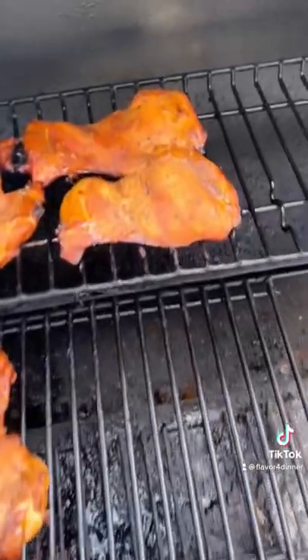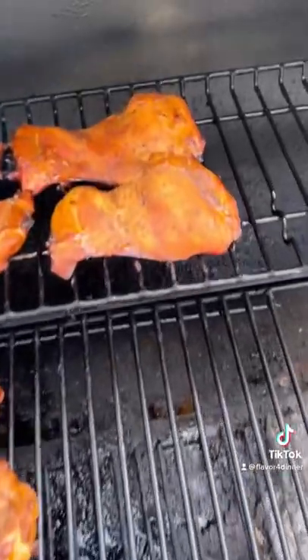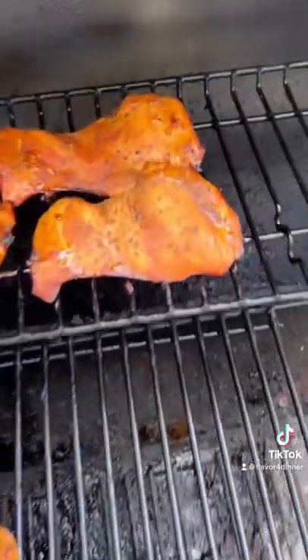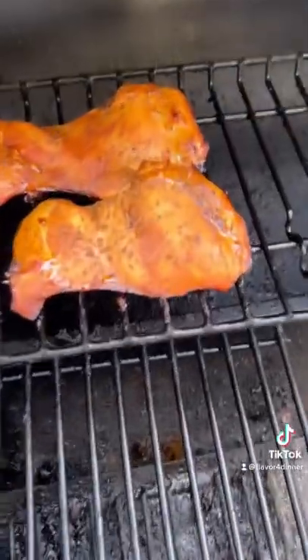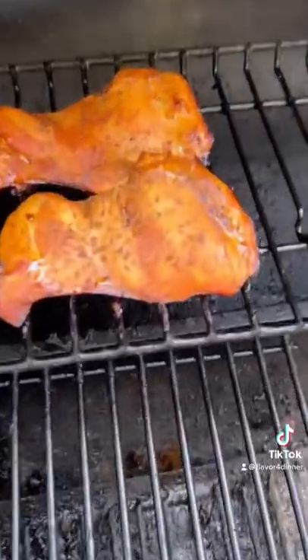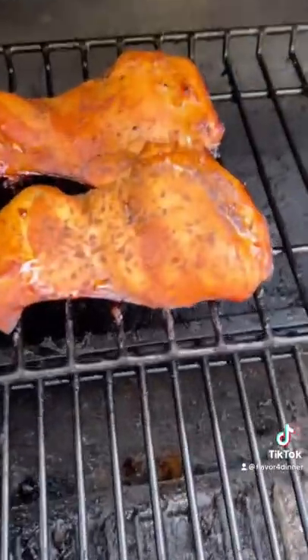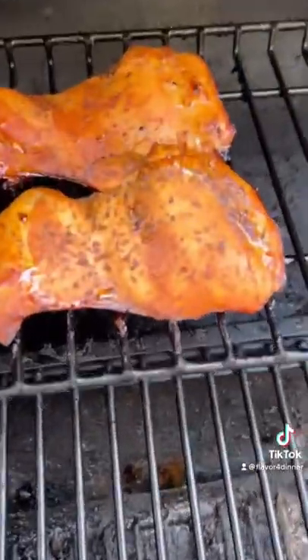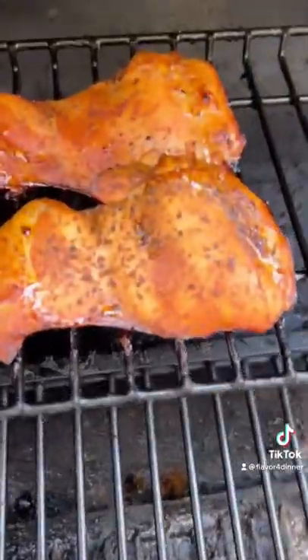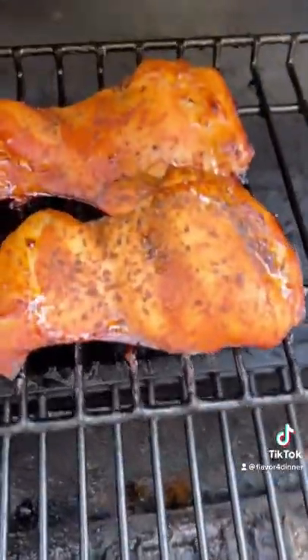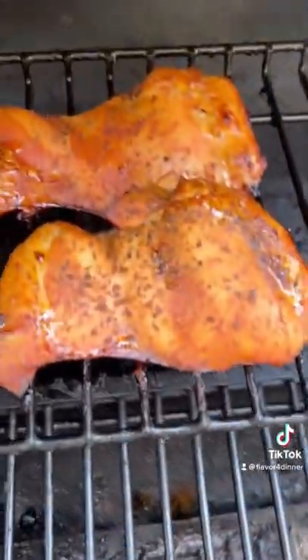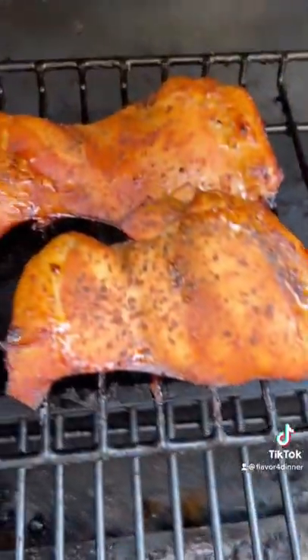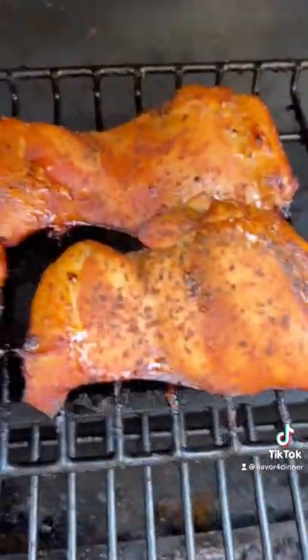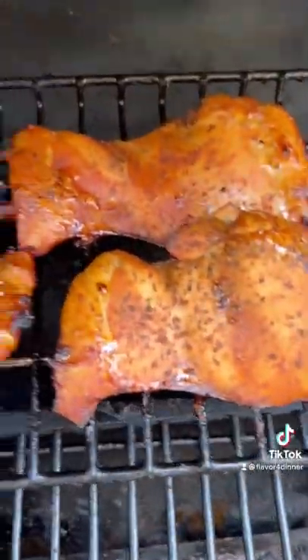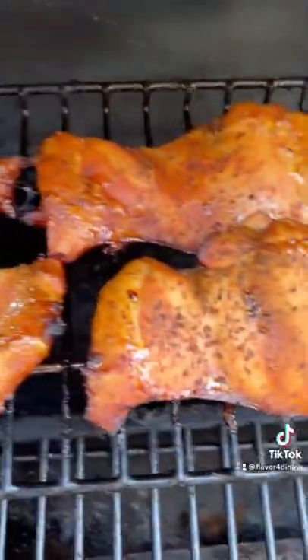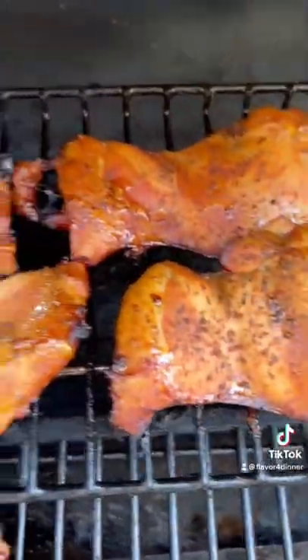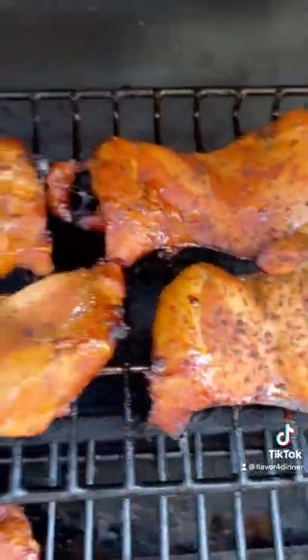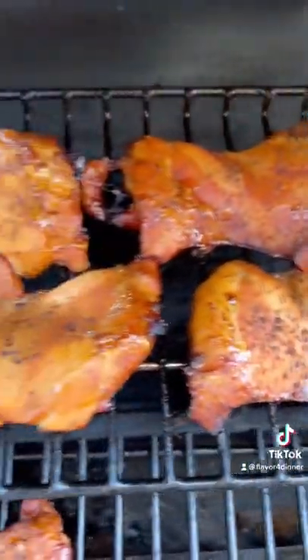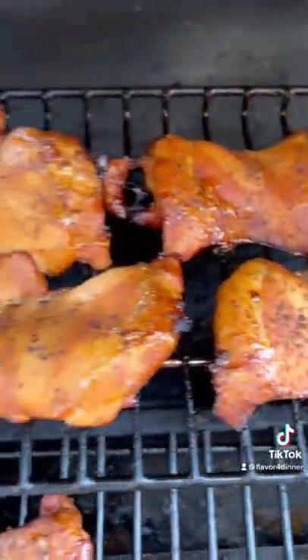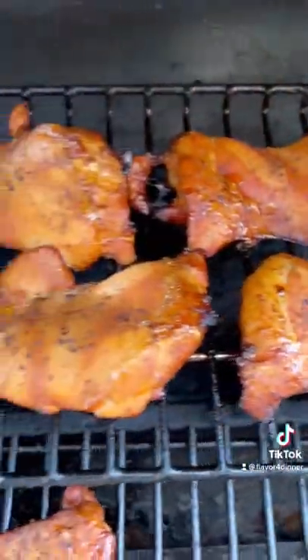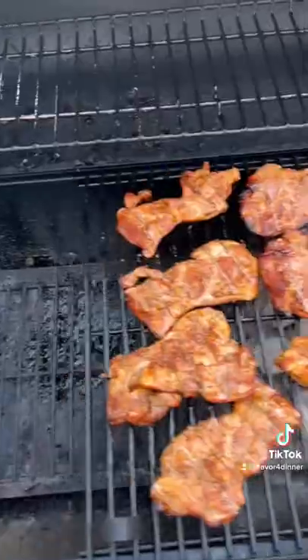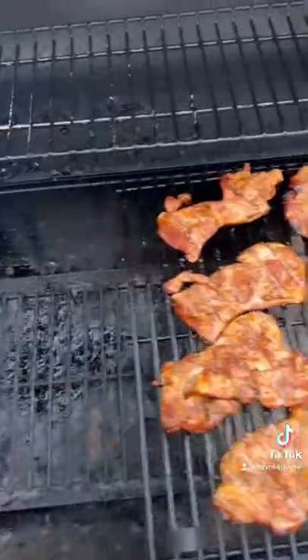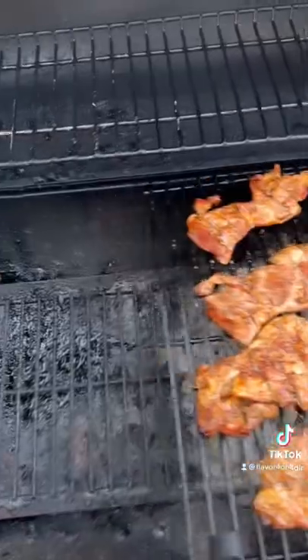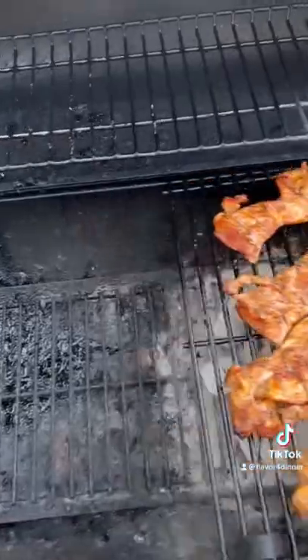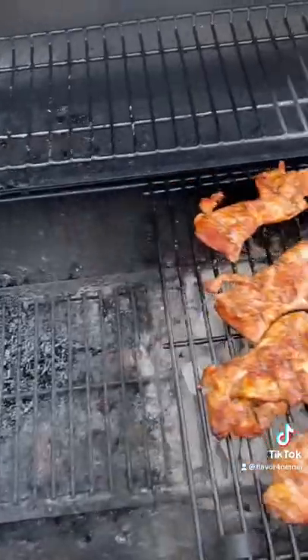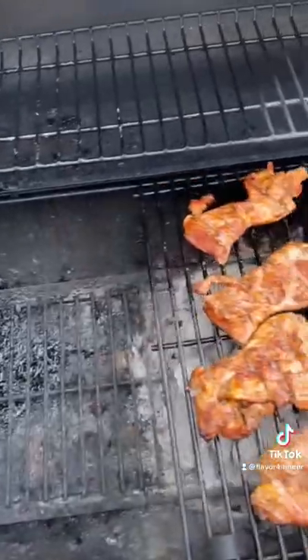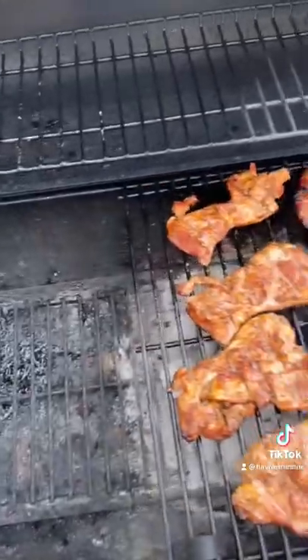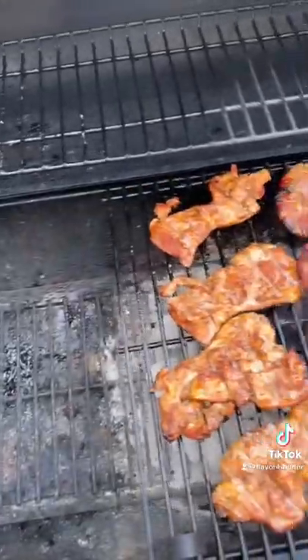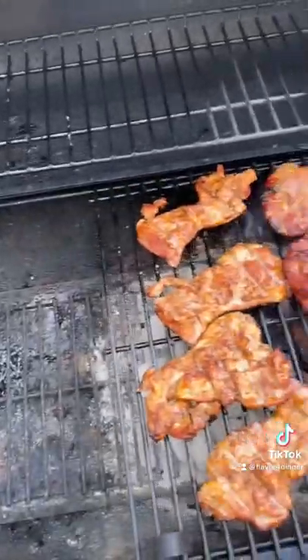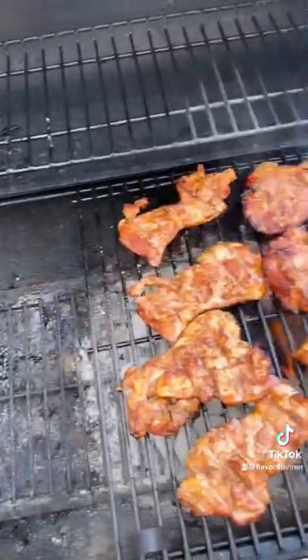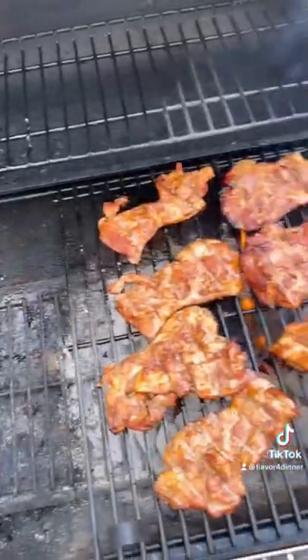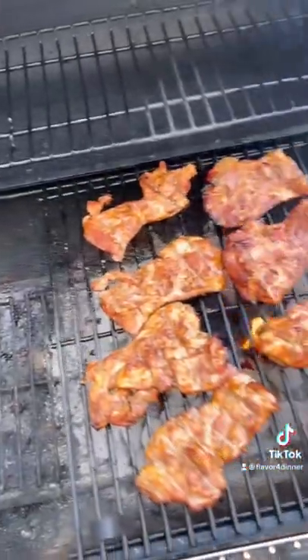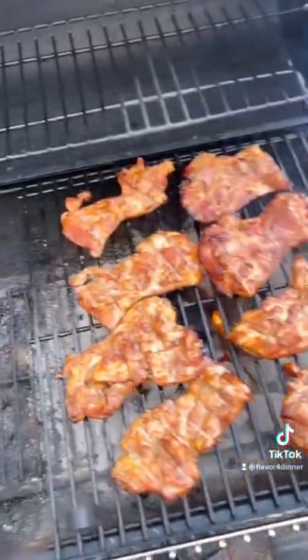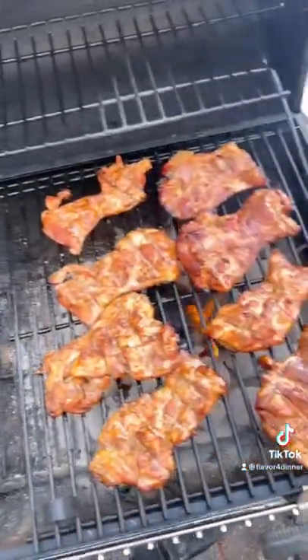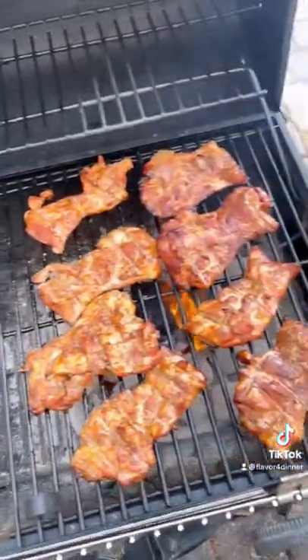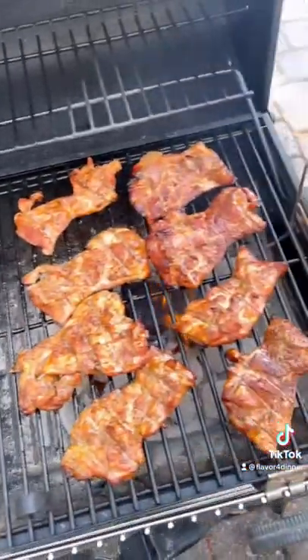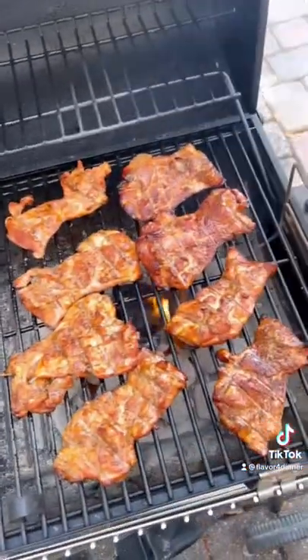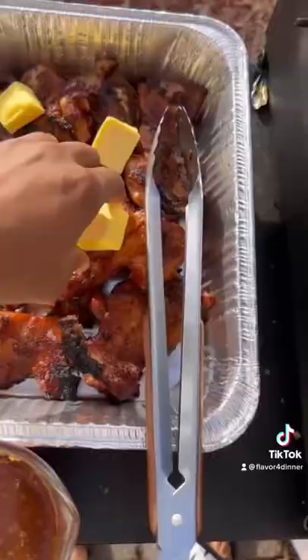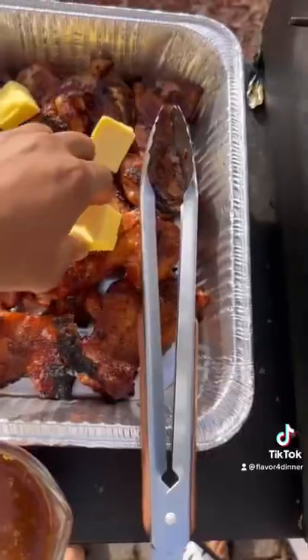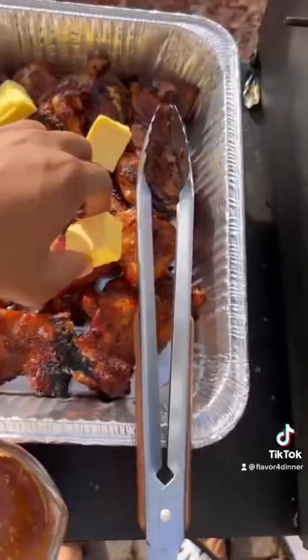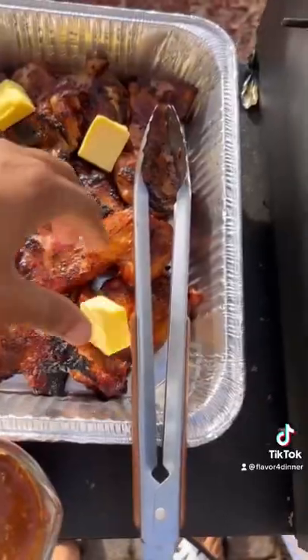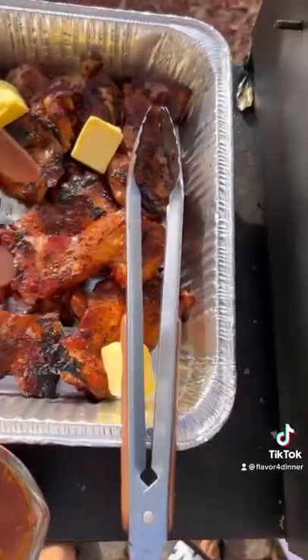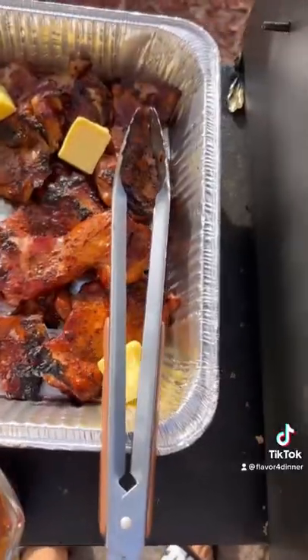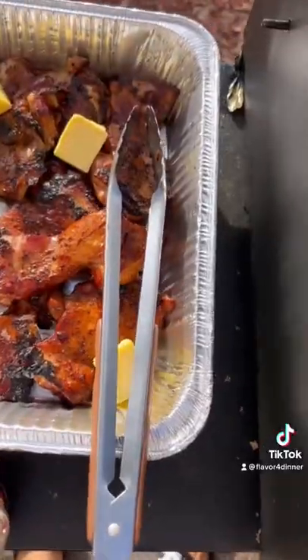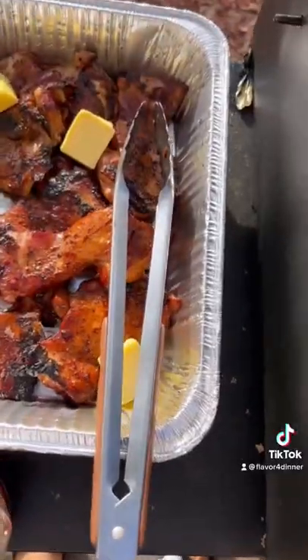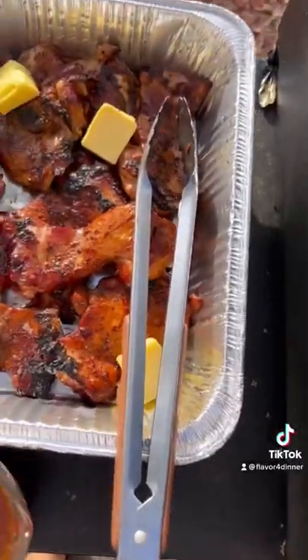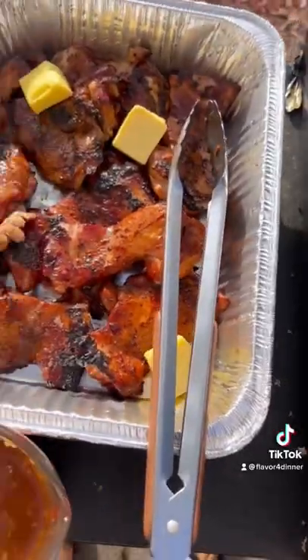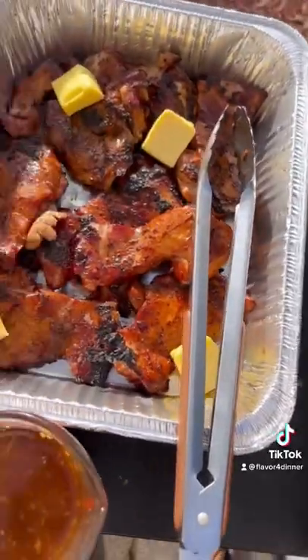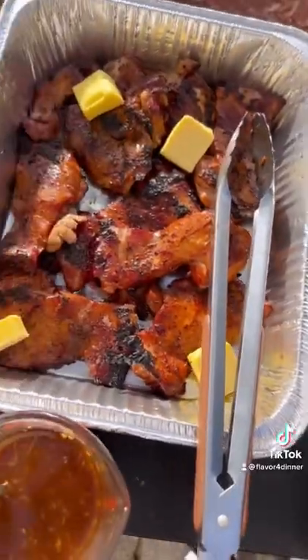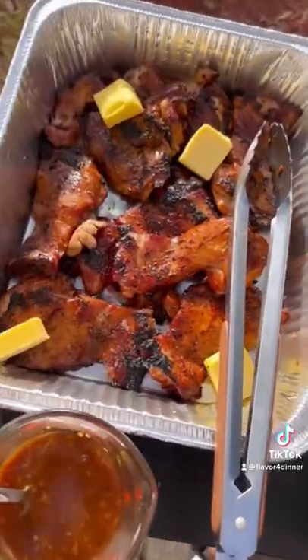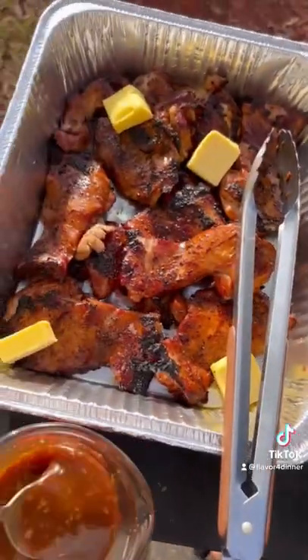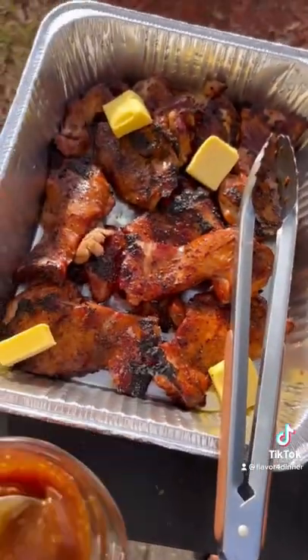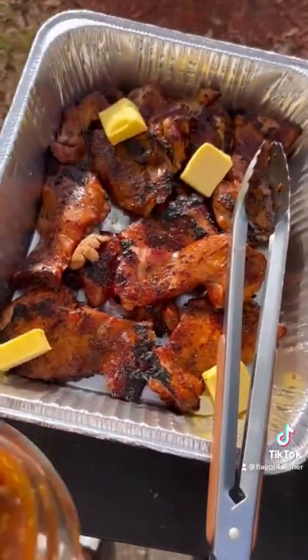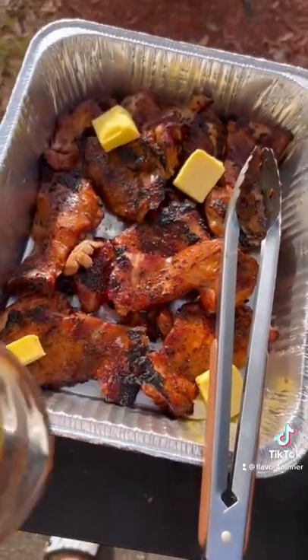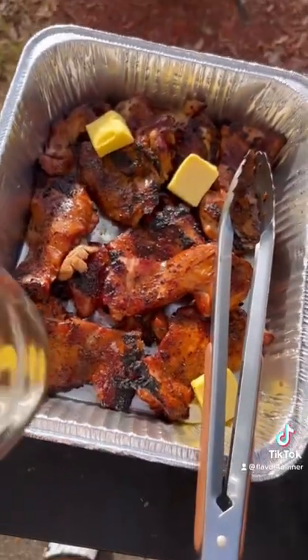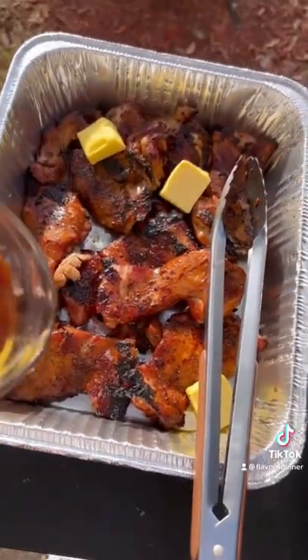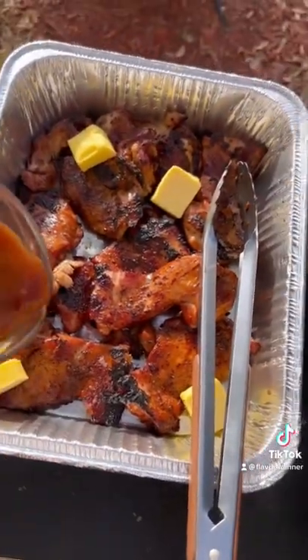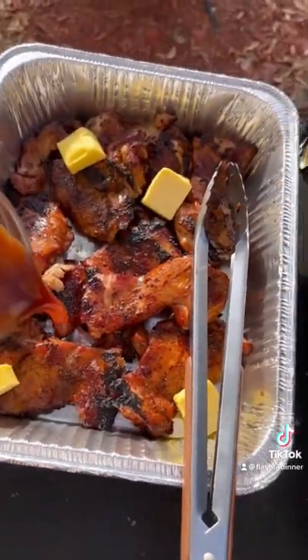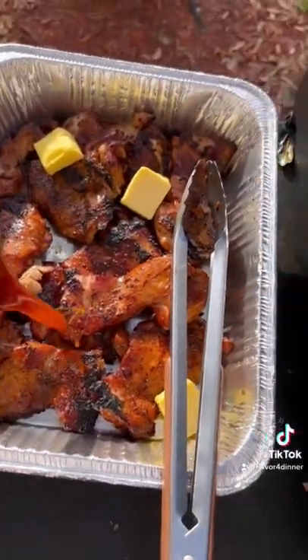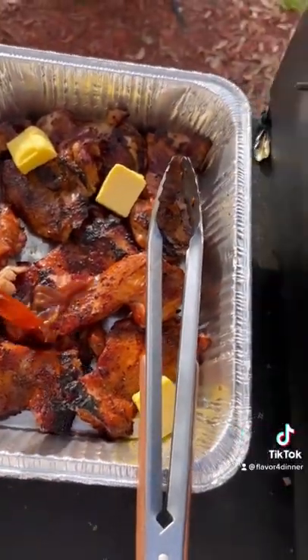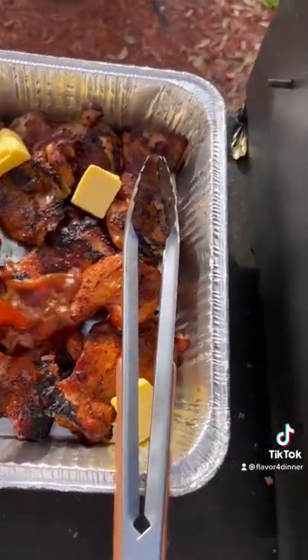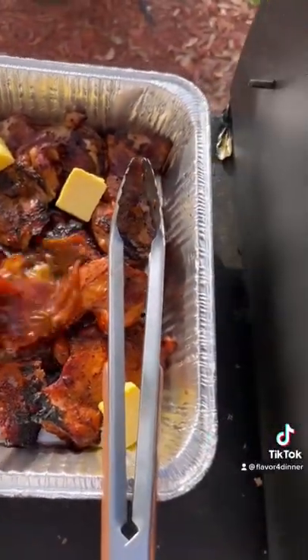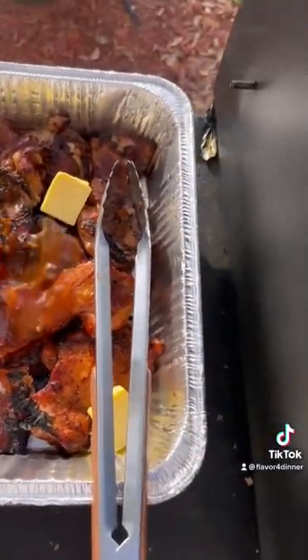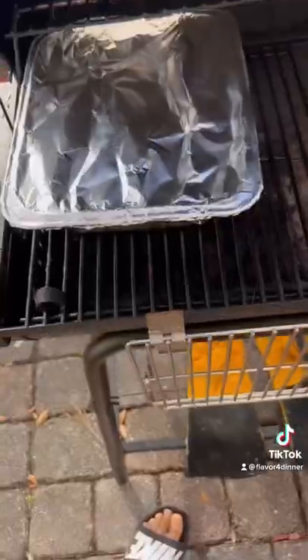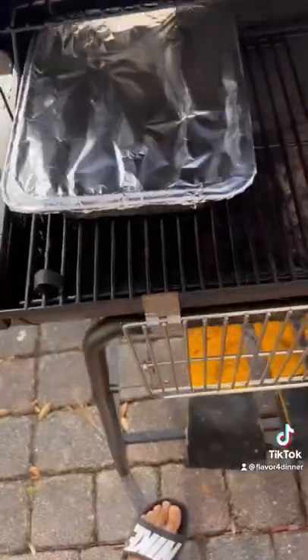Look how this chicken is looking! All right, let's get some color on it — get it over the flame. Once we get some char on it, let's add some butter, add our glaze in there, wrap it up, and let it braise.